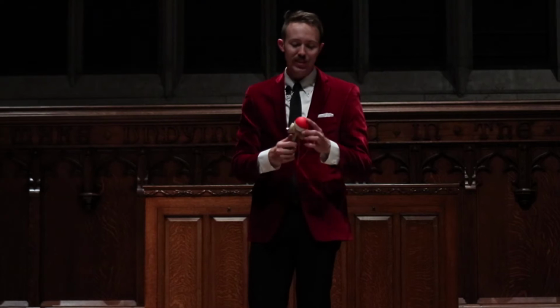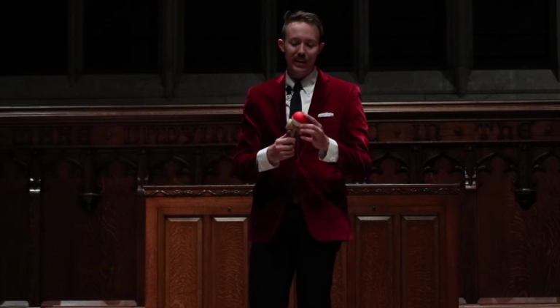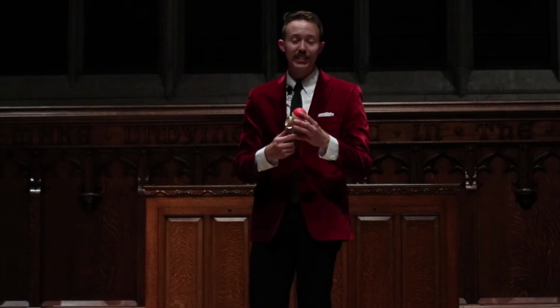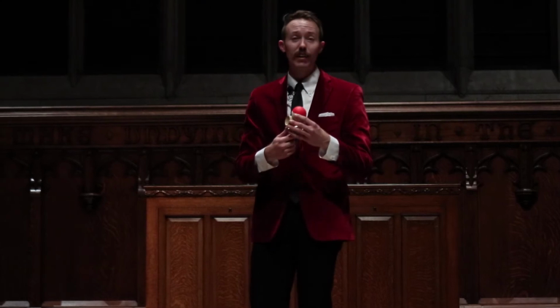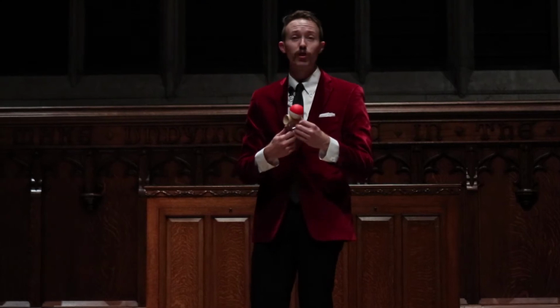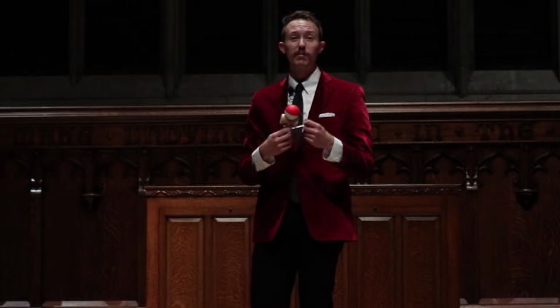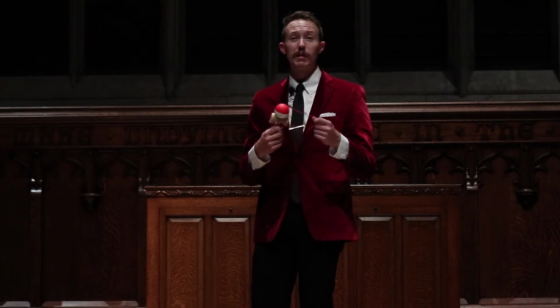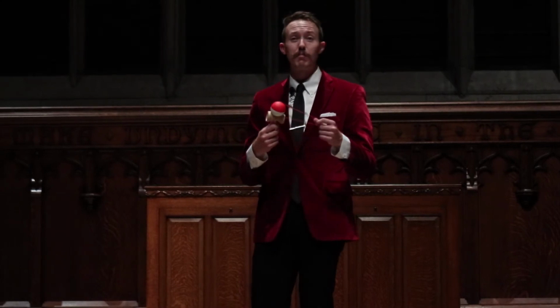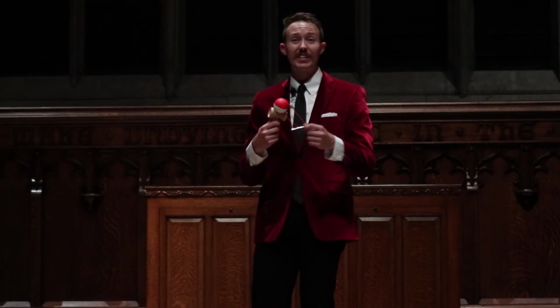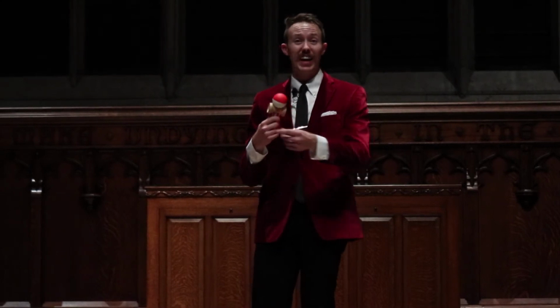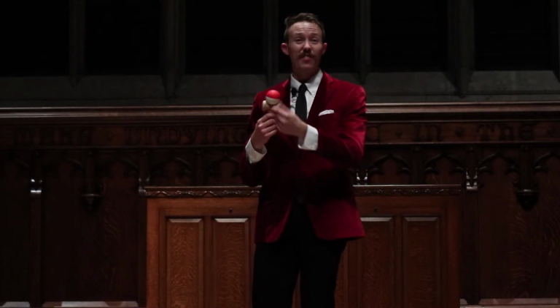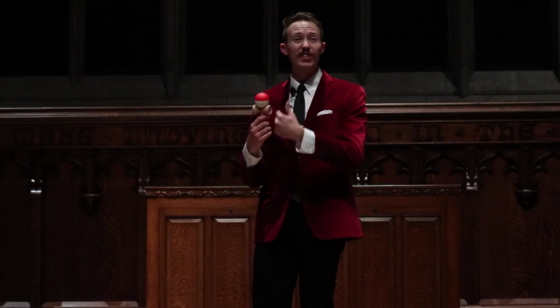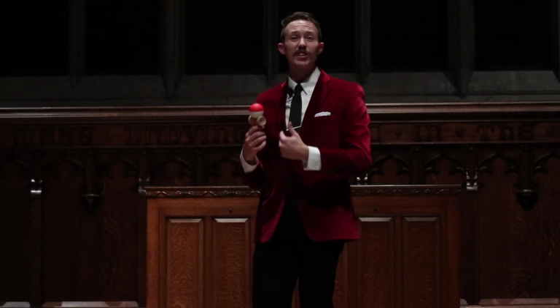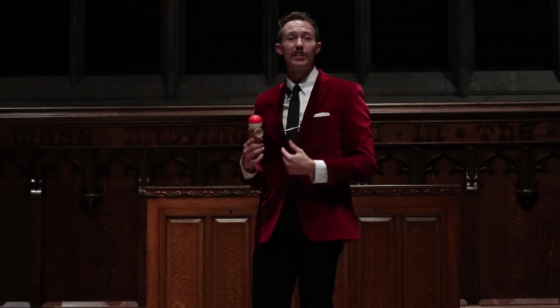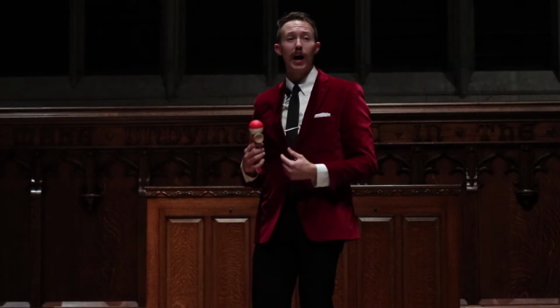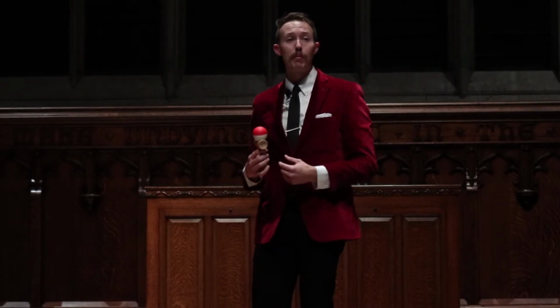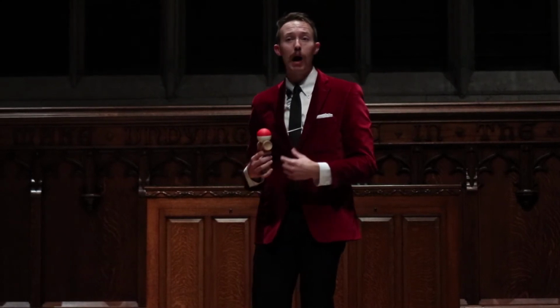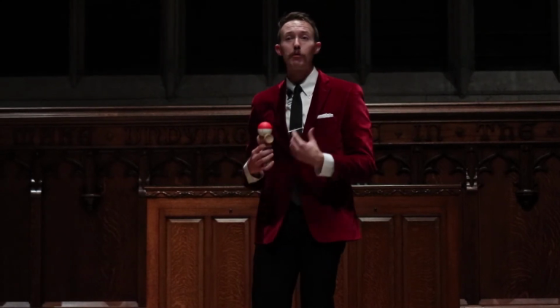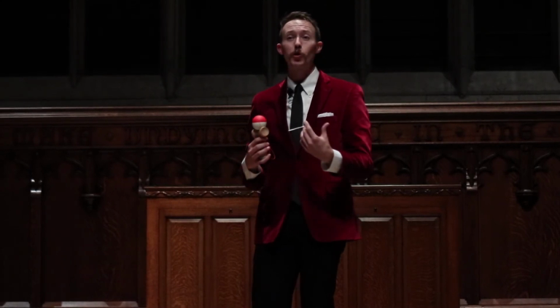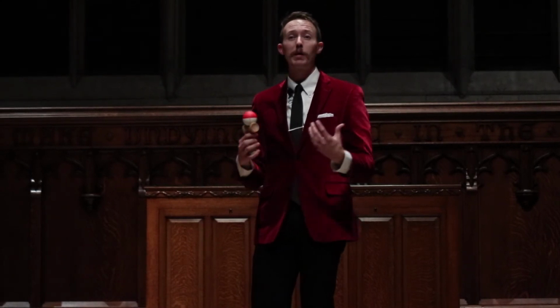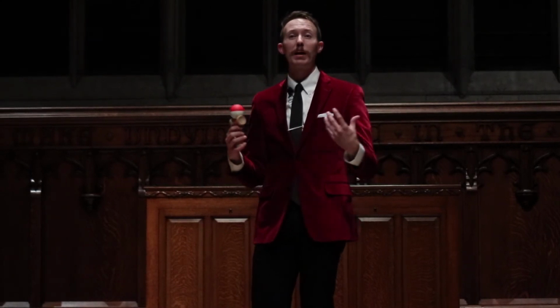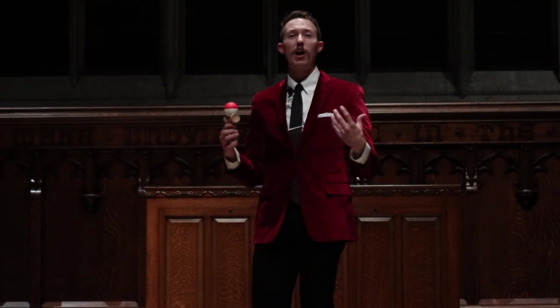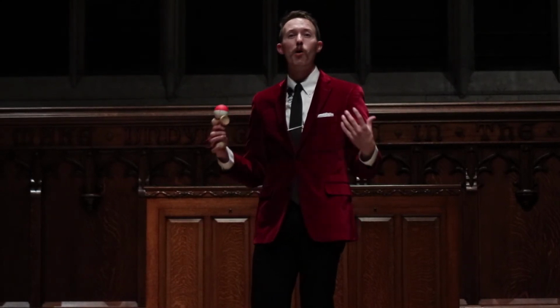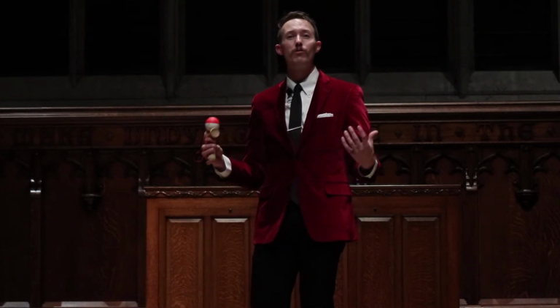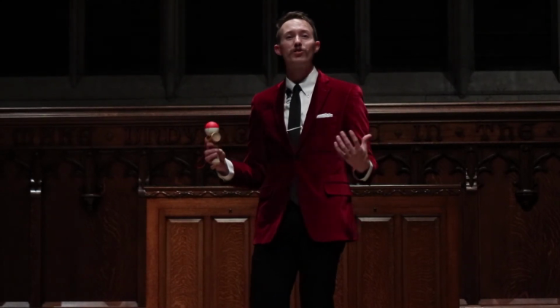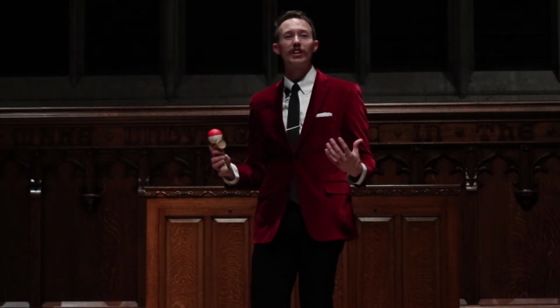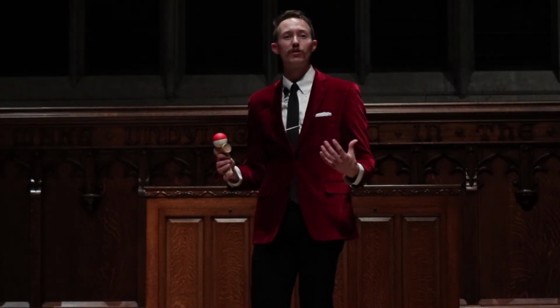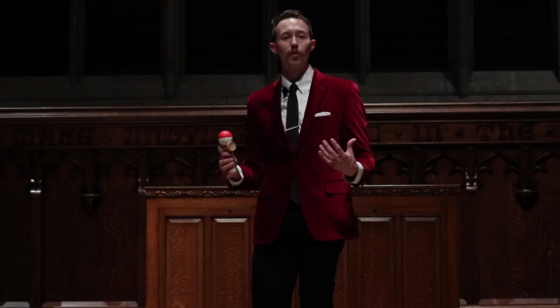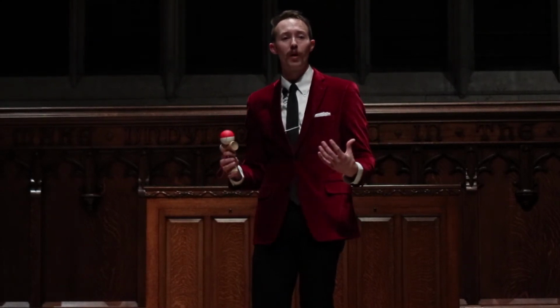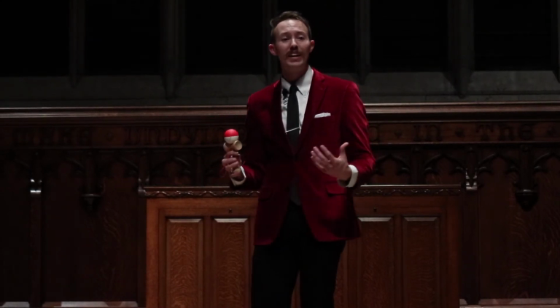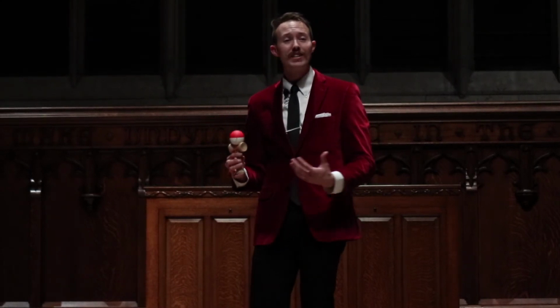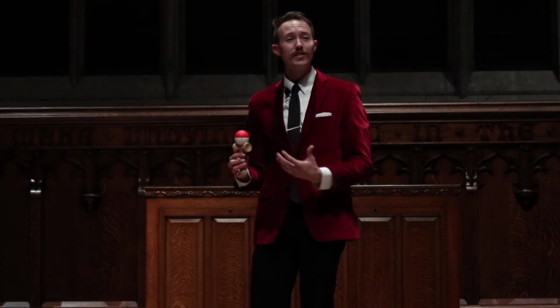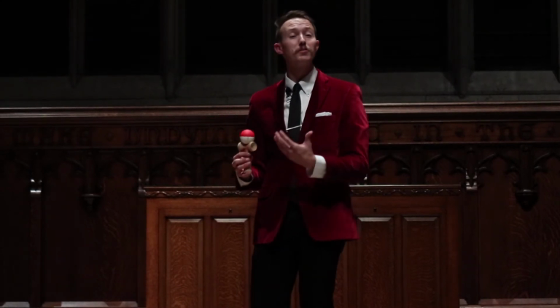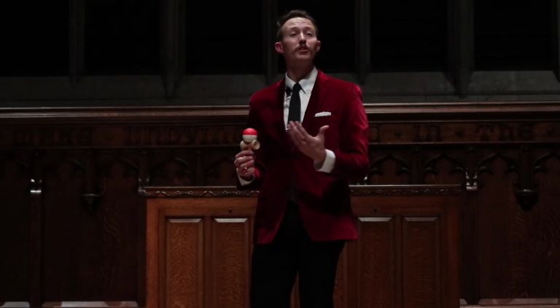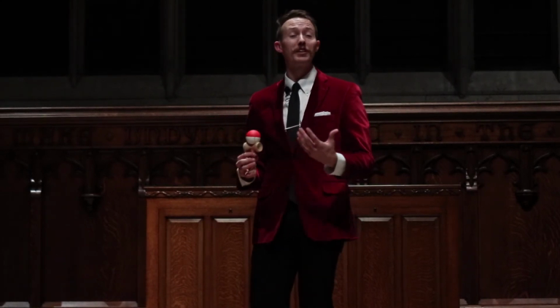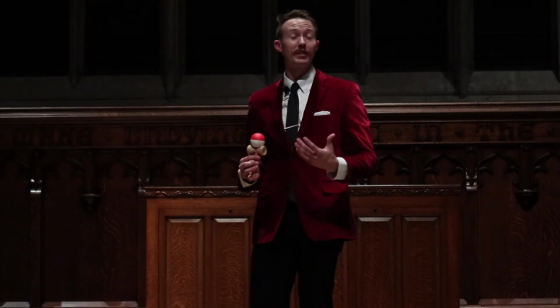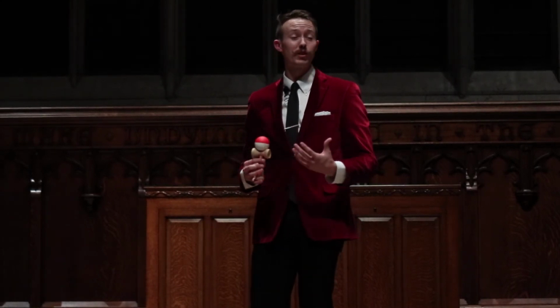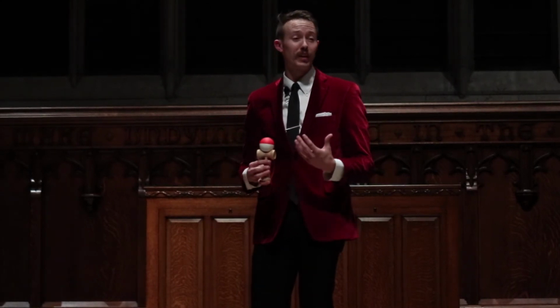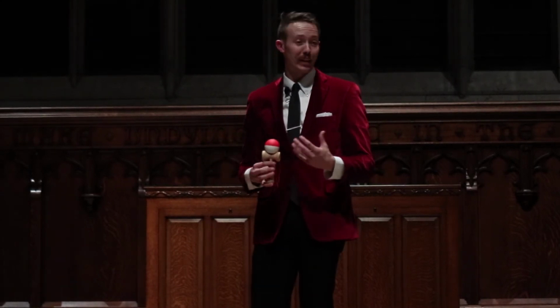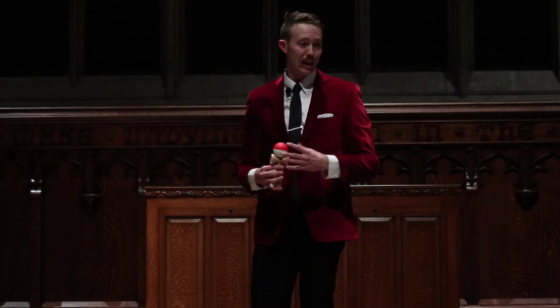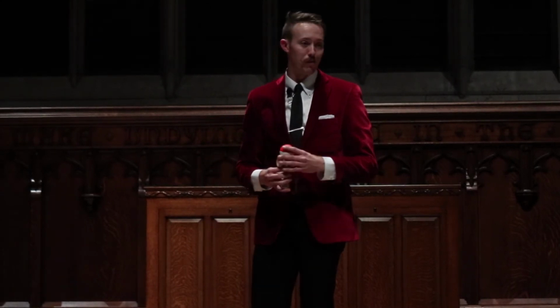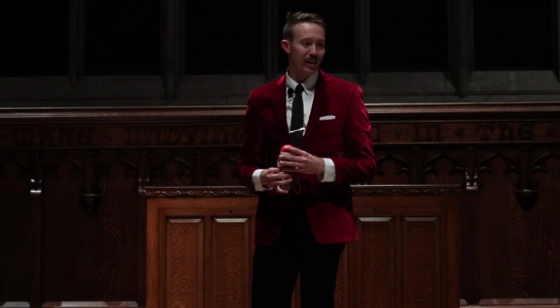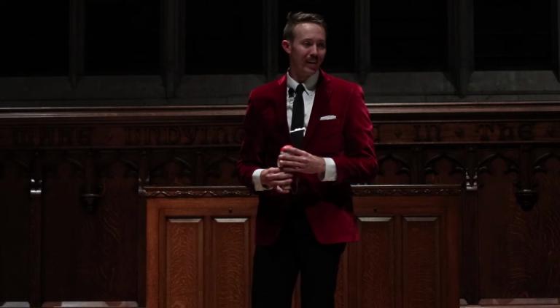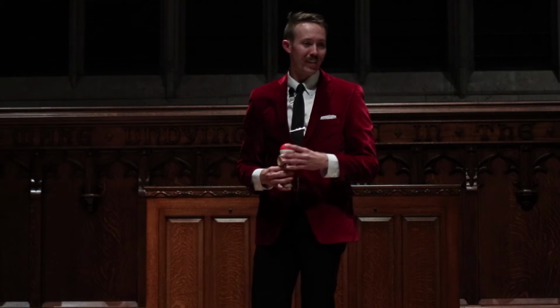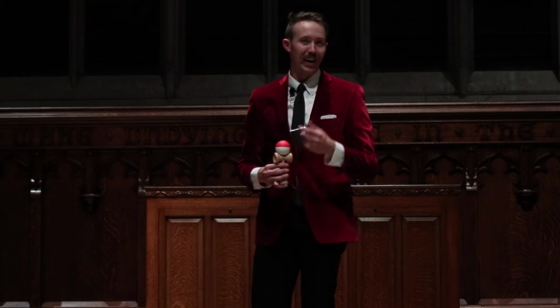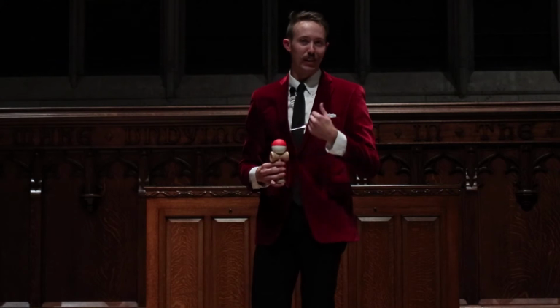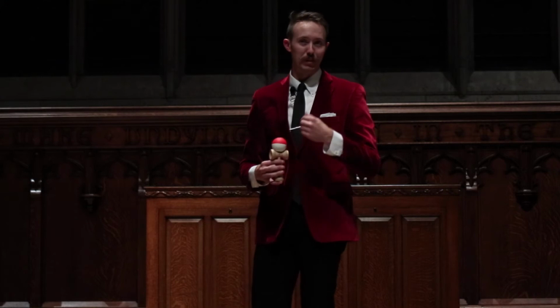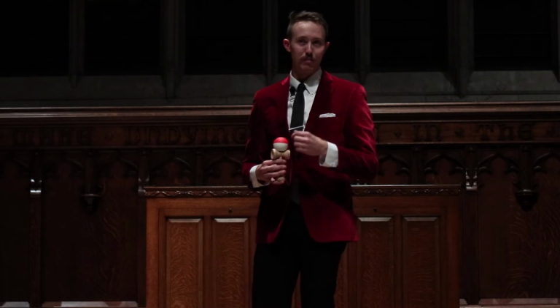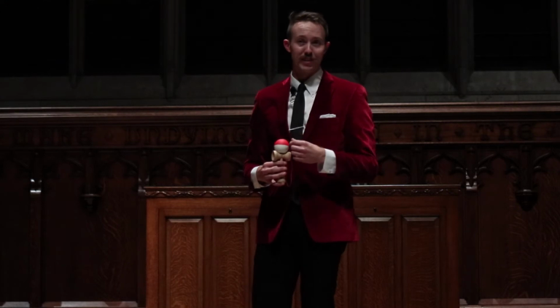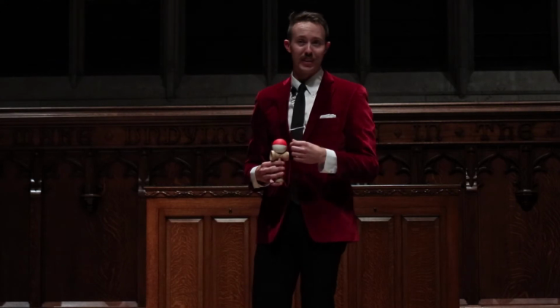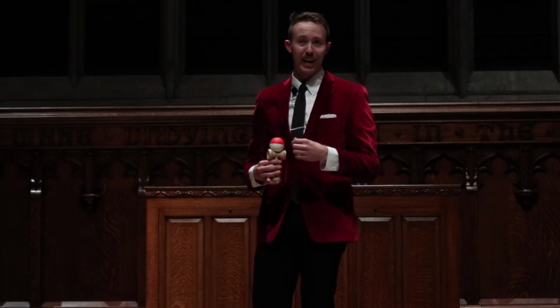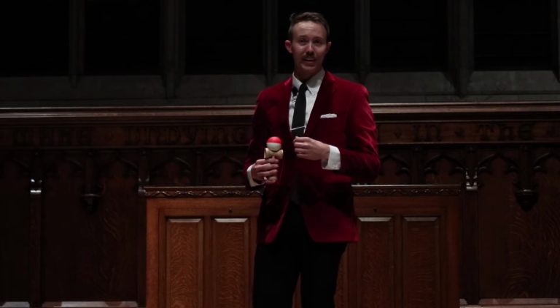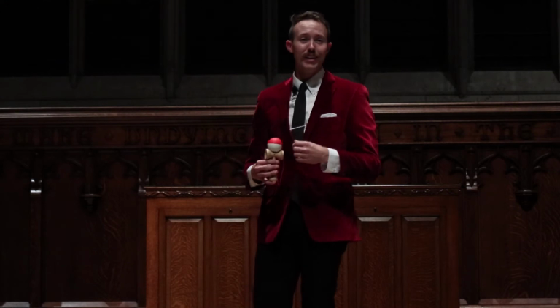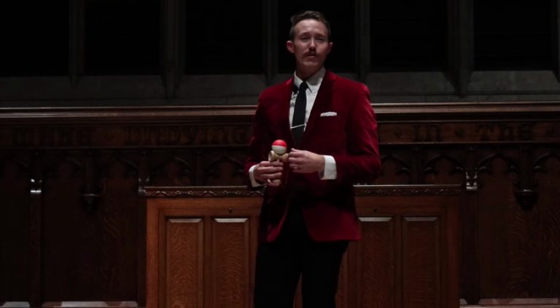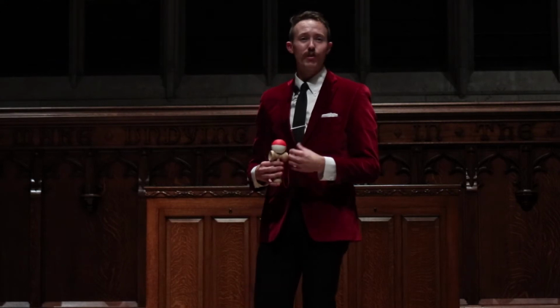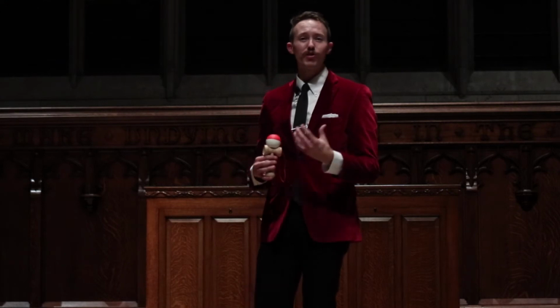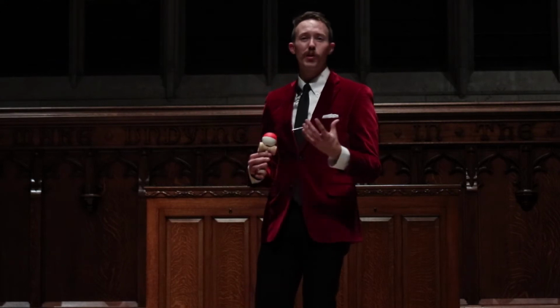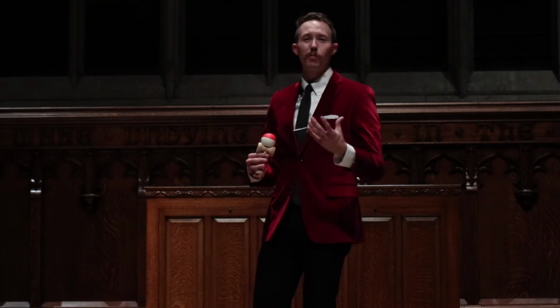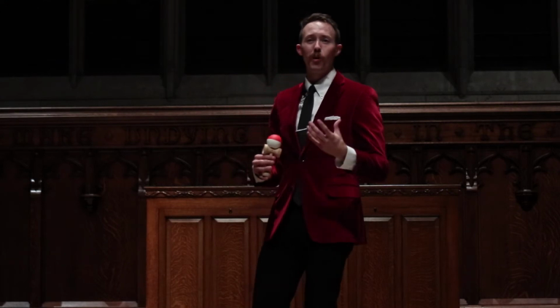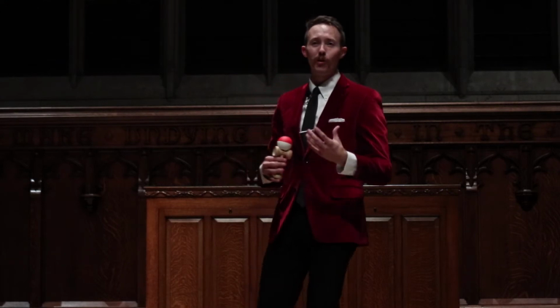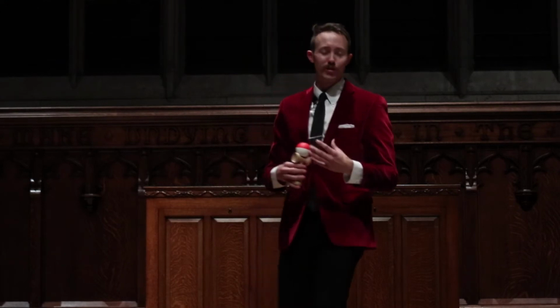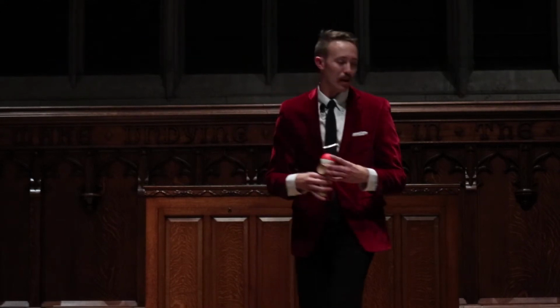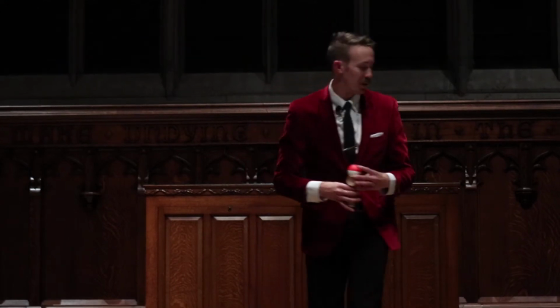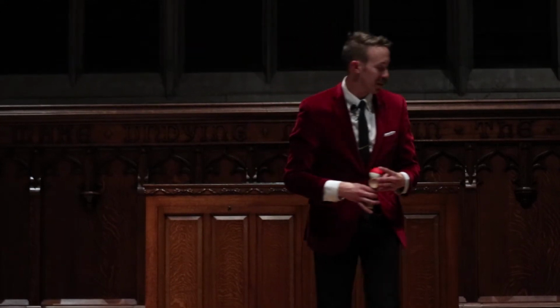I decided instead of trying to be the best at this Kendama, I would create my own skill toy, similar to the Kendama, that I could be the best at. So I started prototyping.